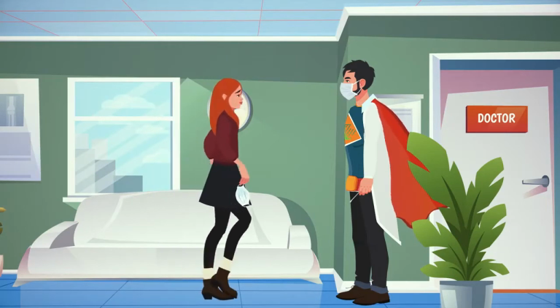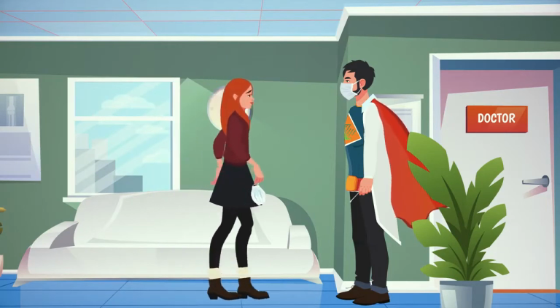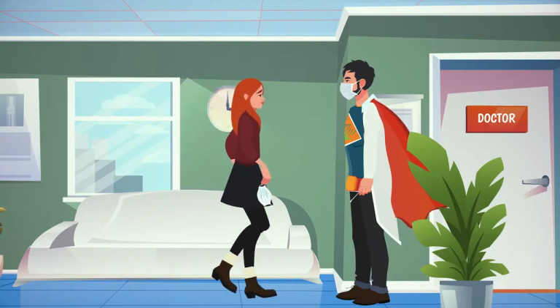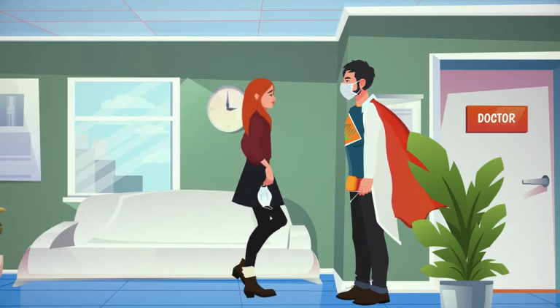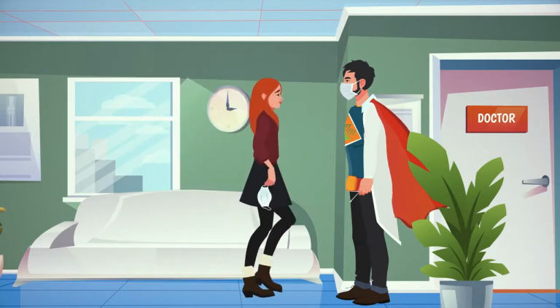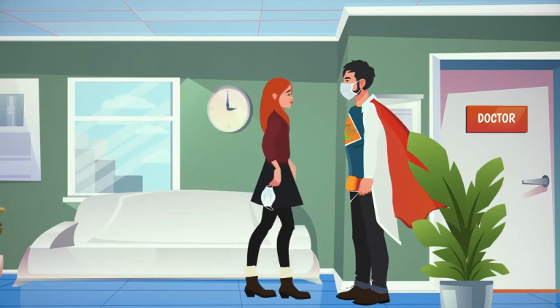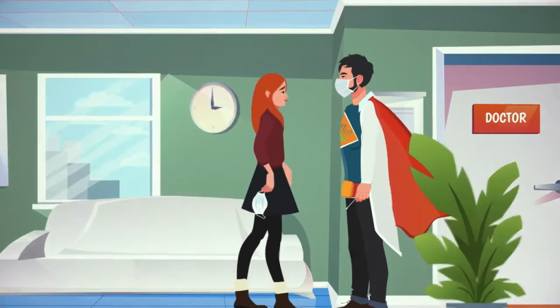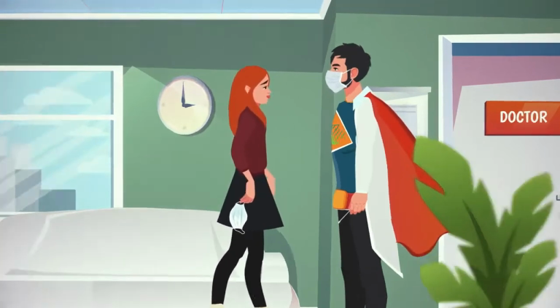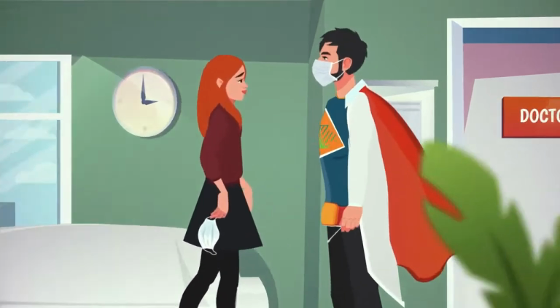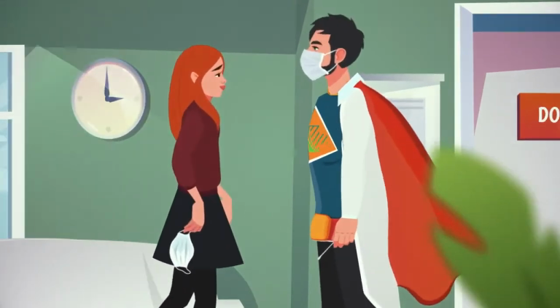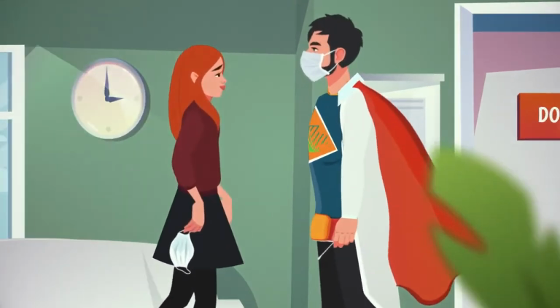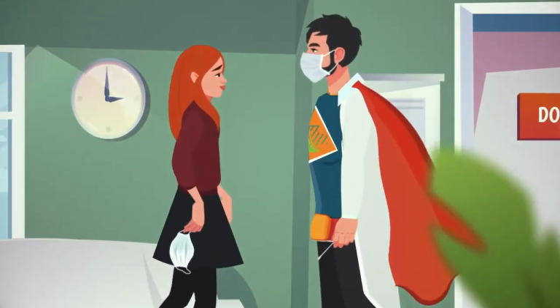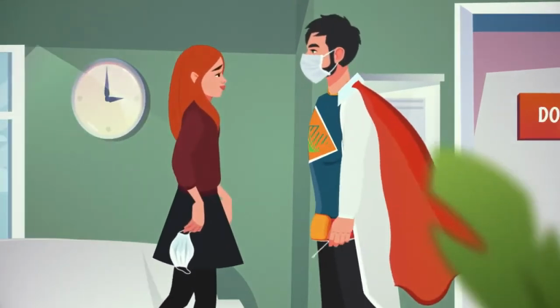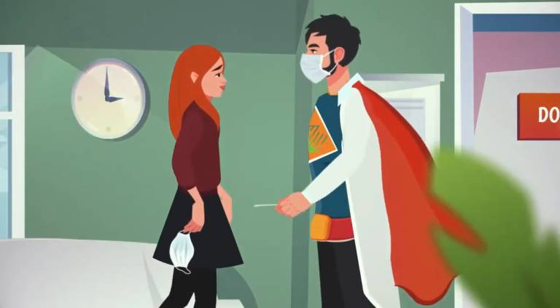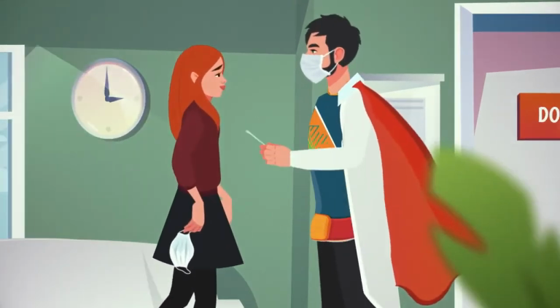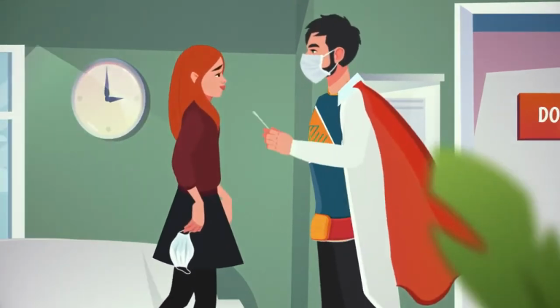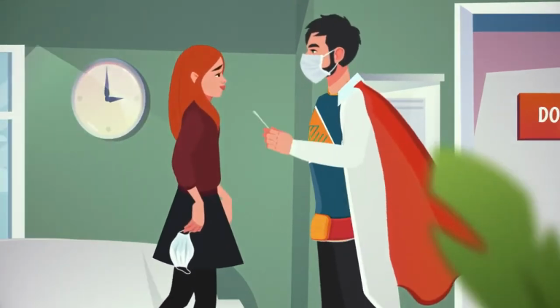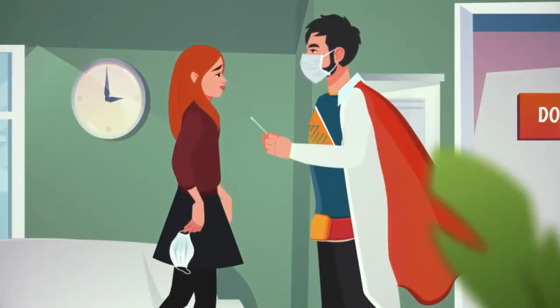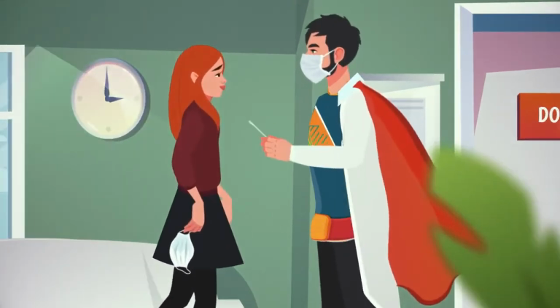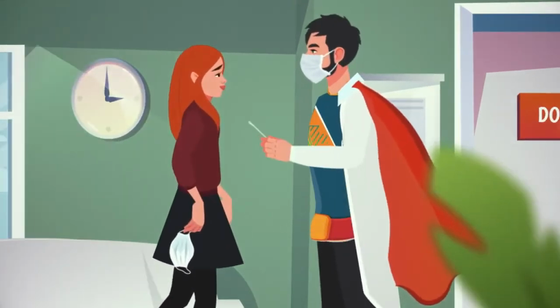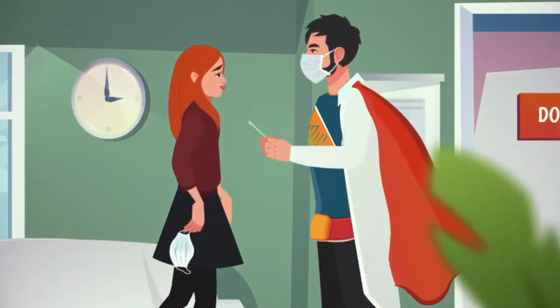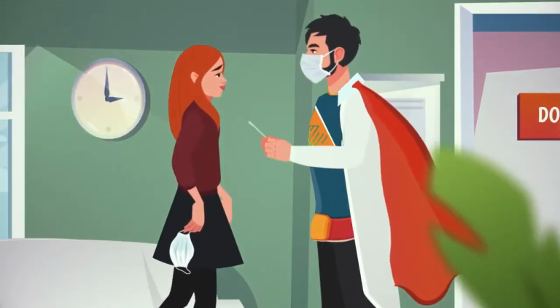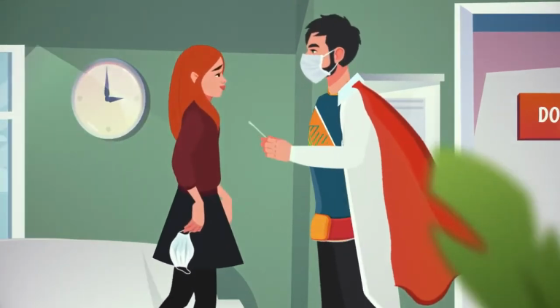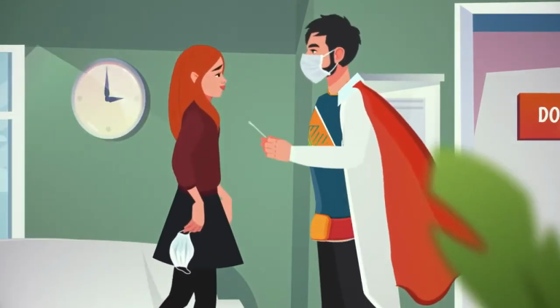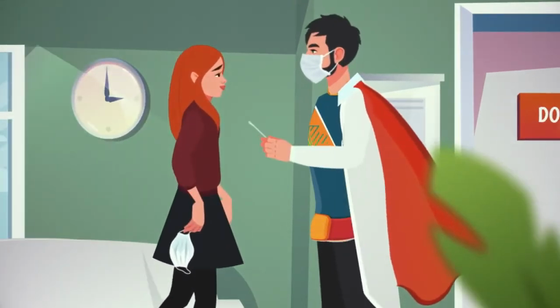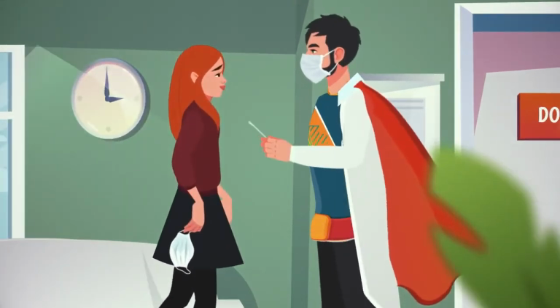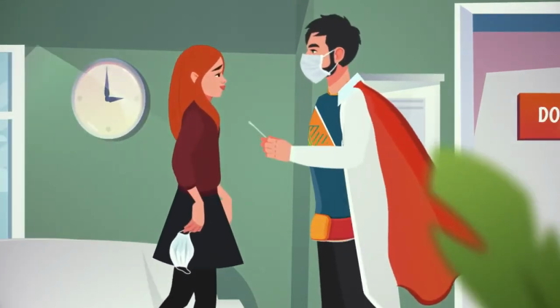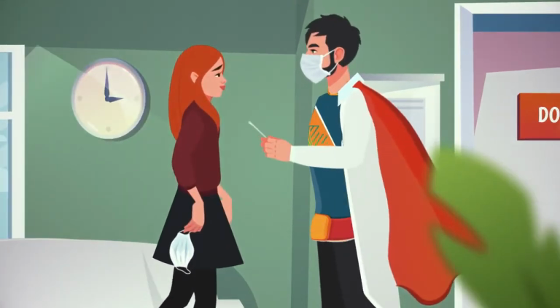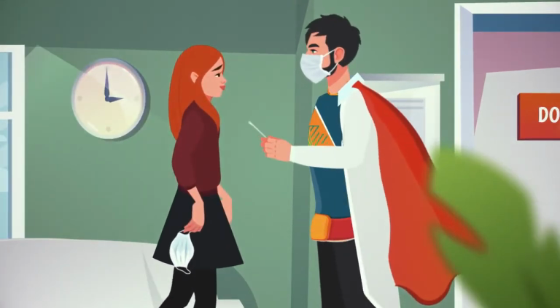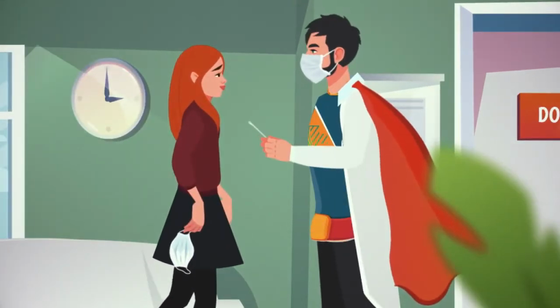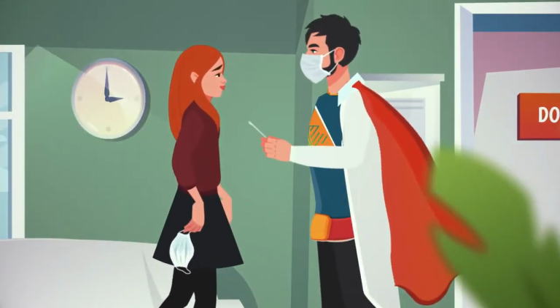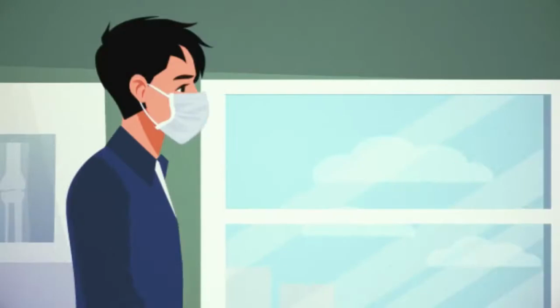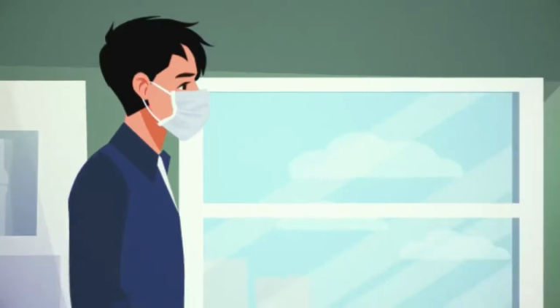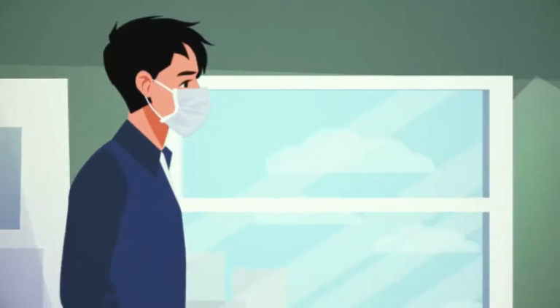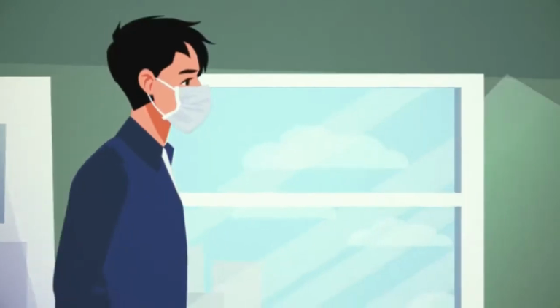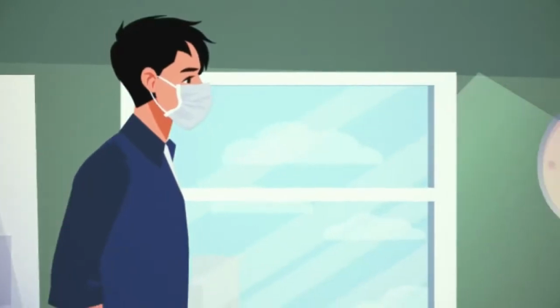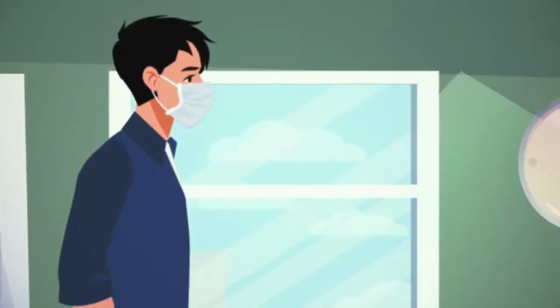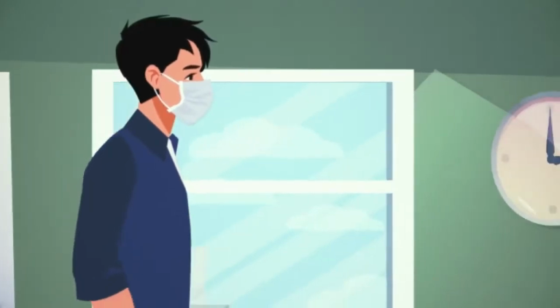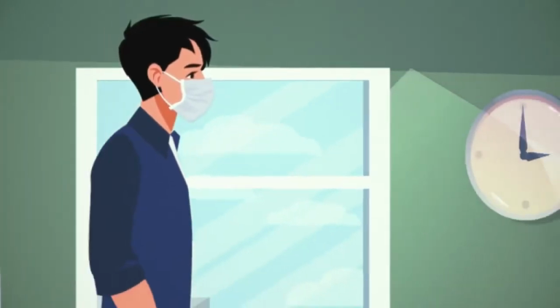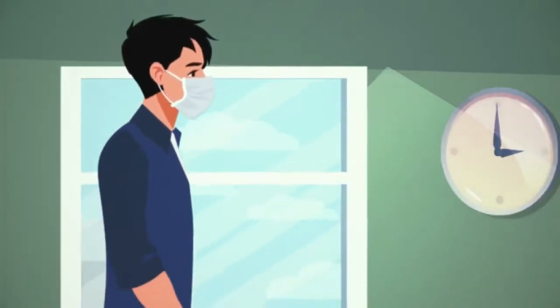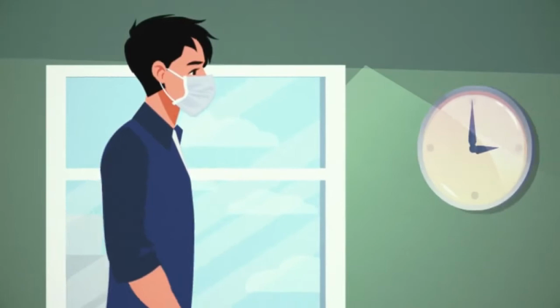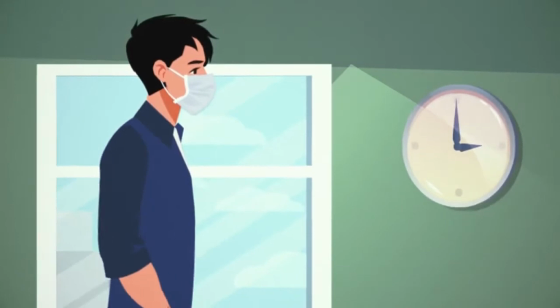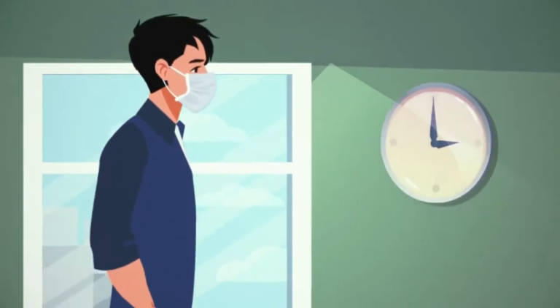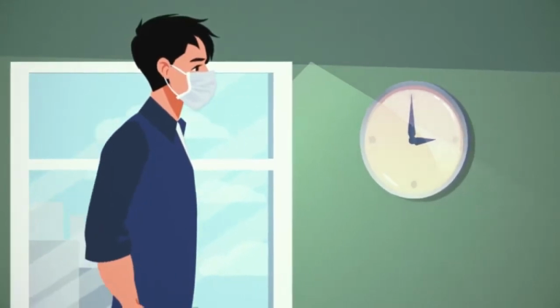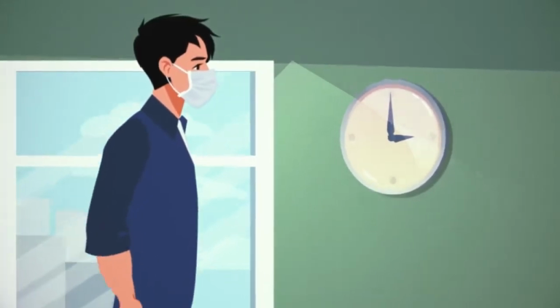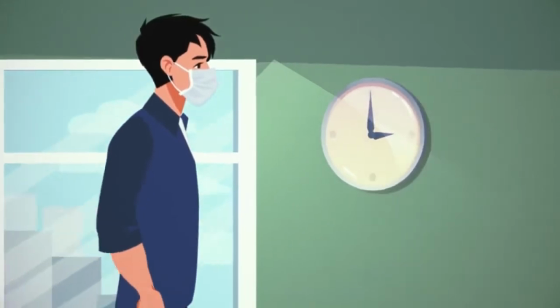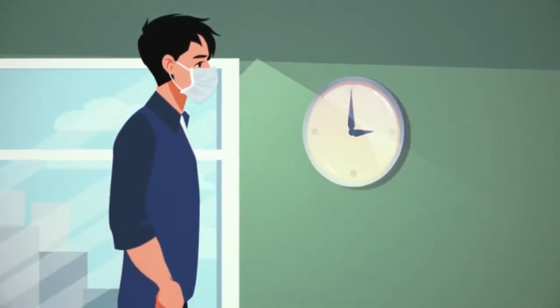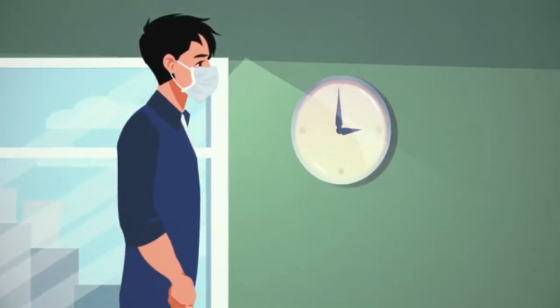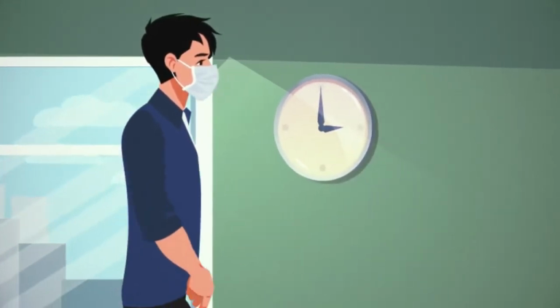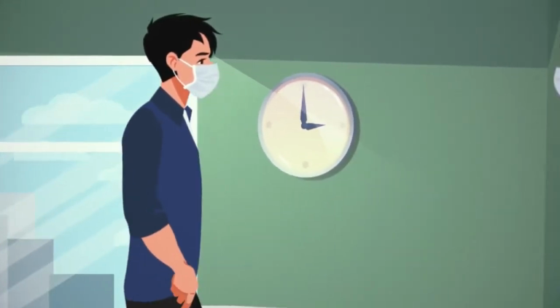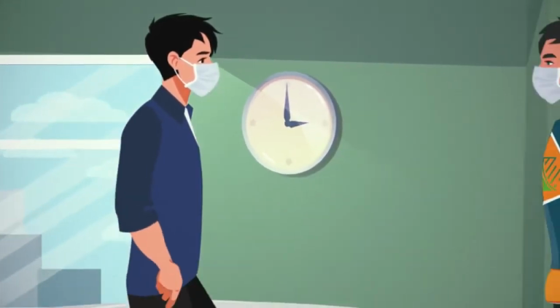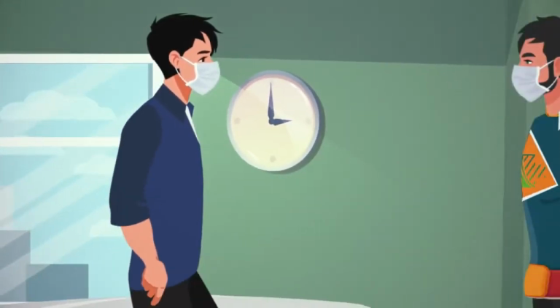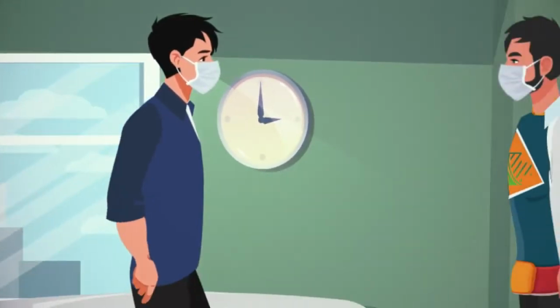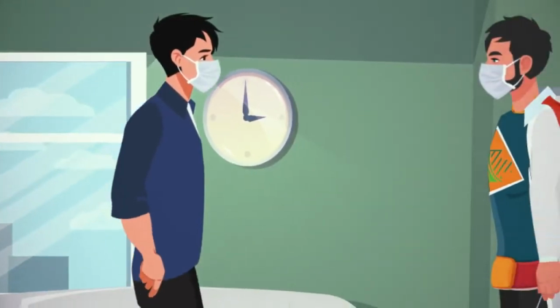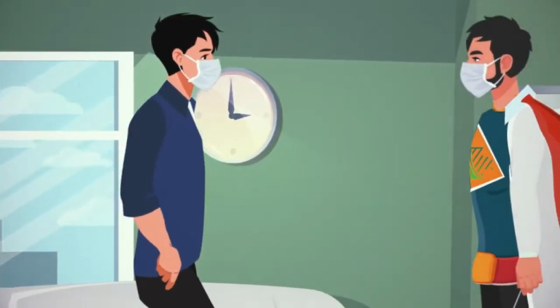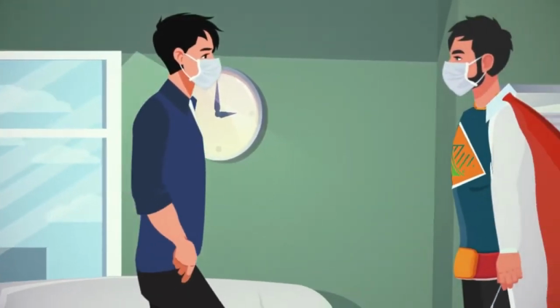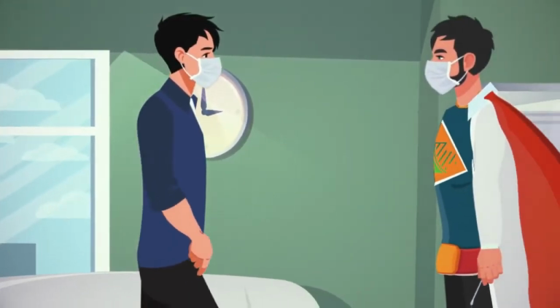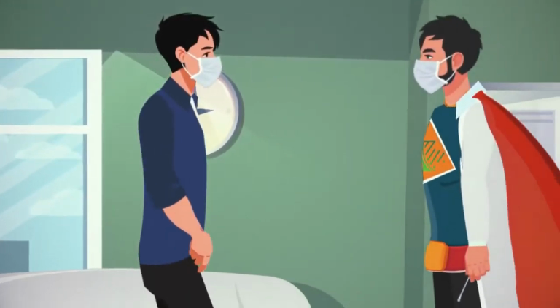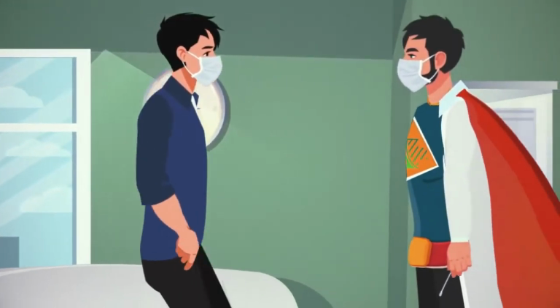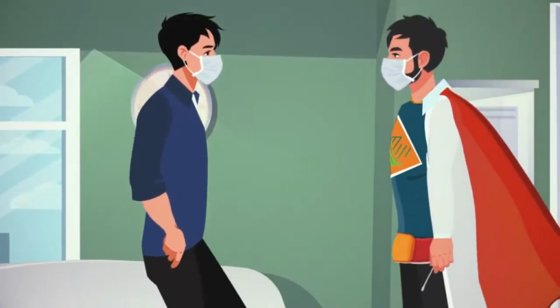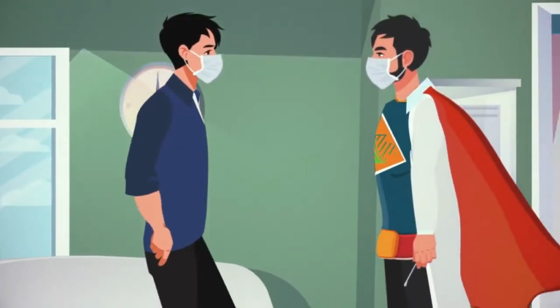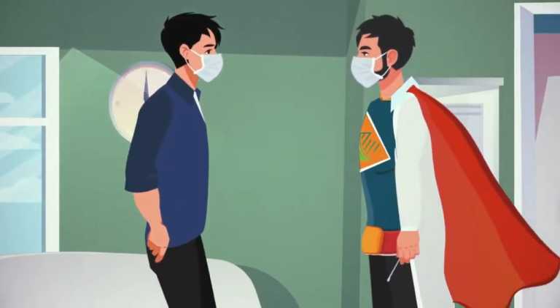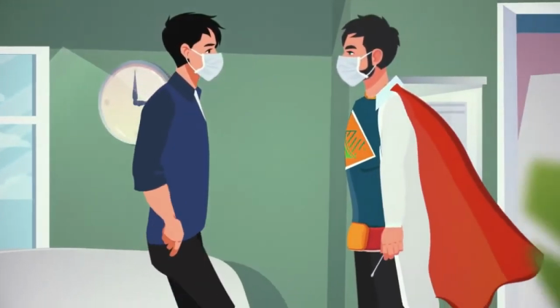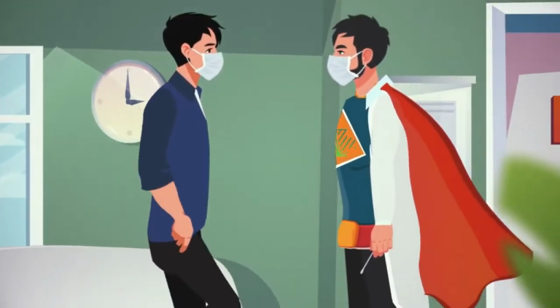With Health Passport Ireland, everyone can now be tested for COVID-19 at any time, which helps to protect you, your family, our jobs and our economy.